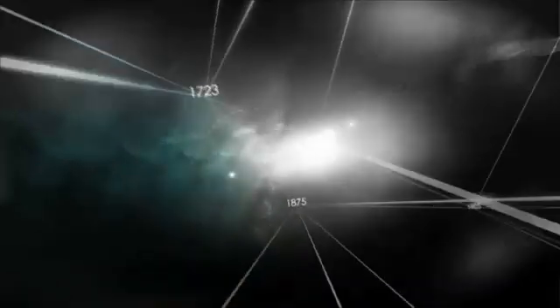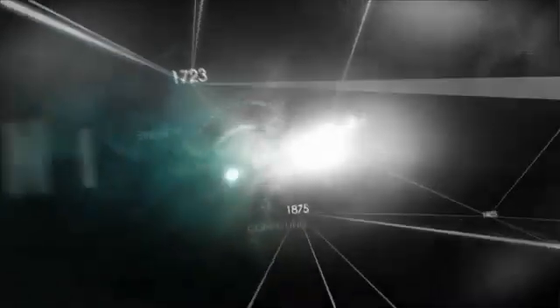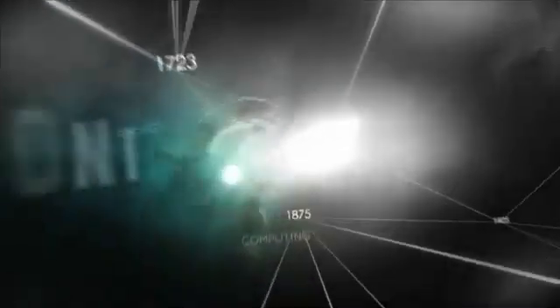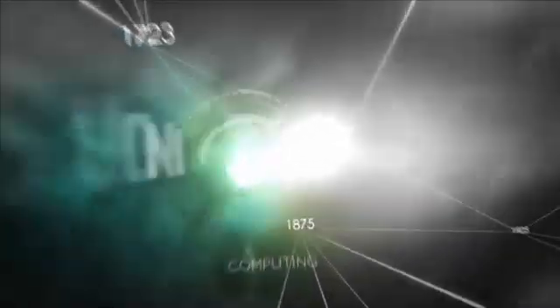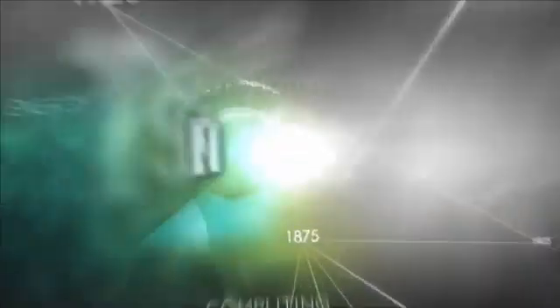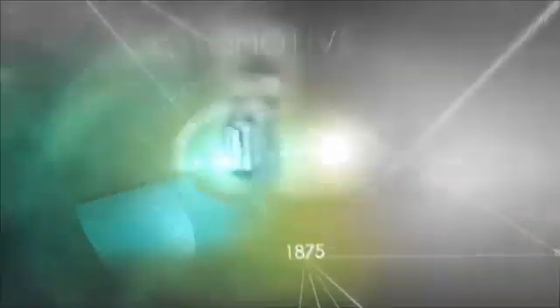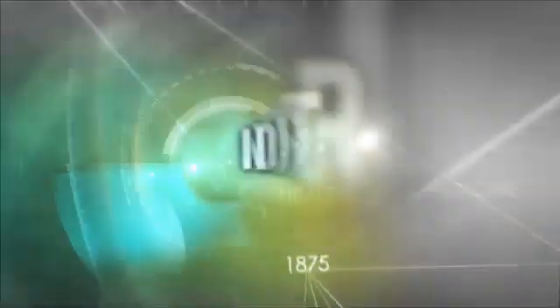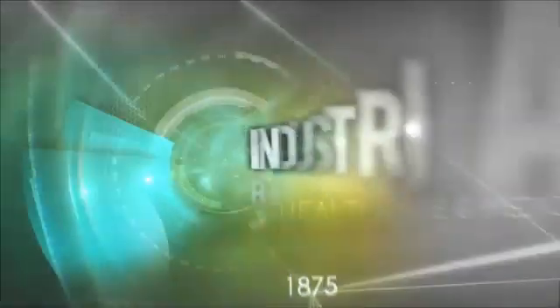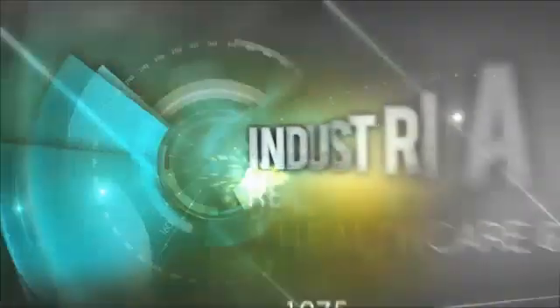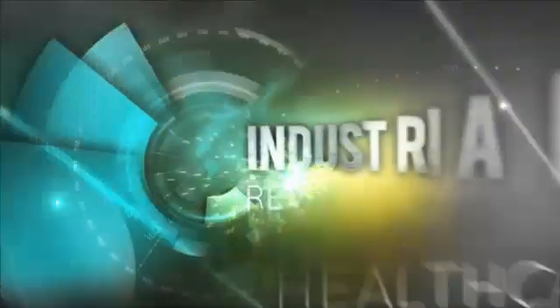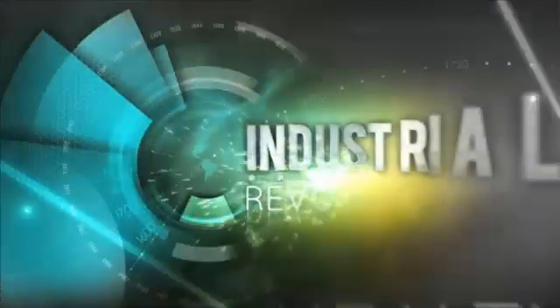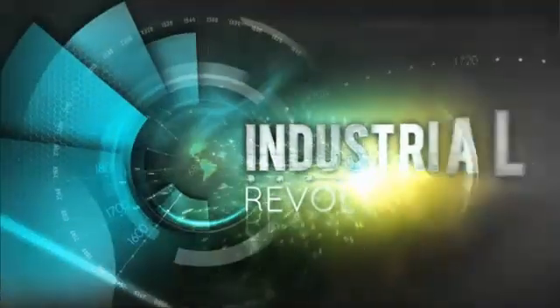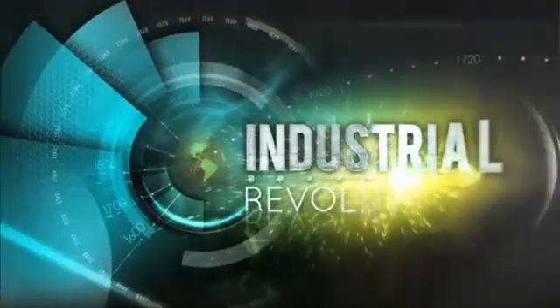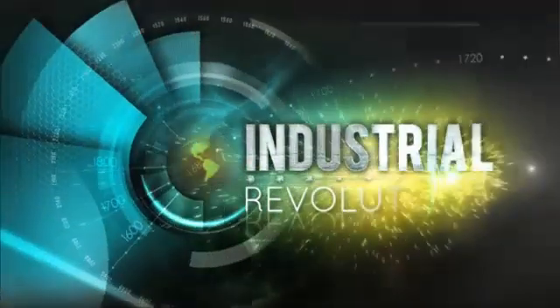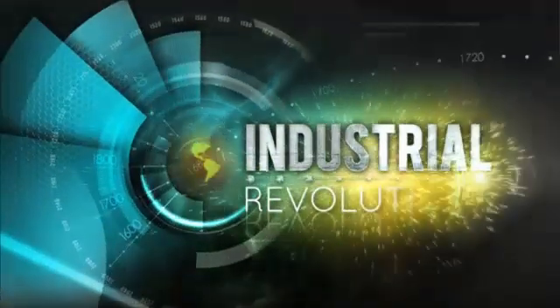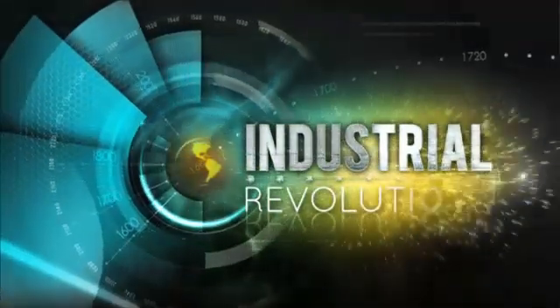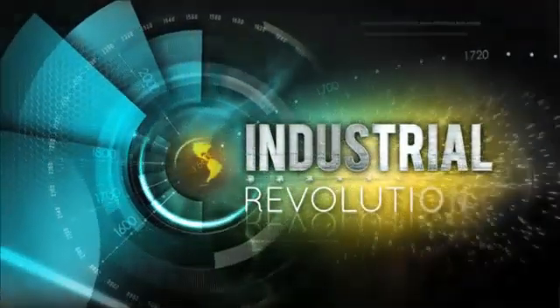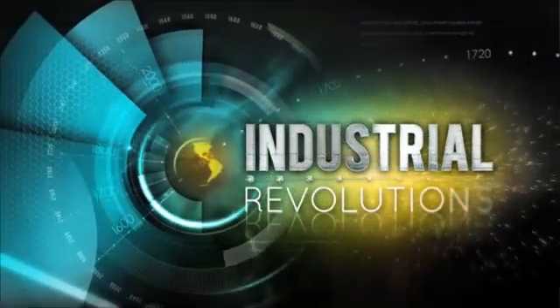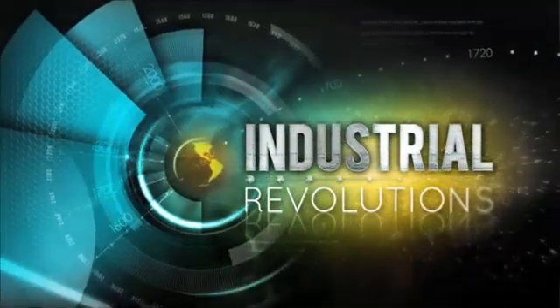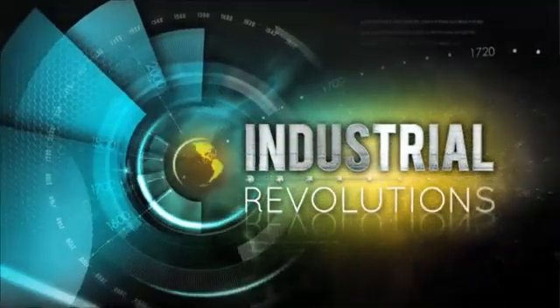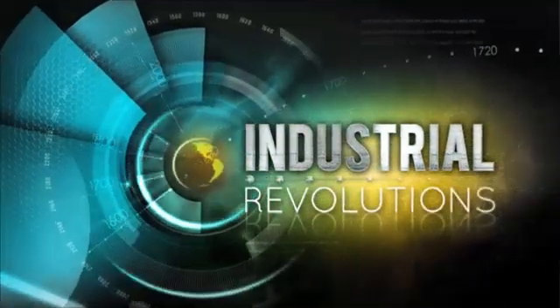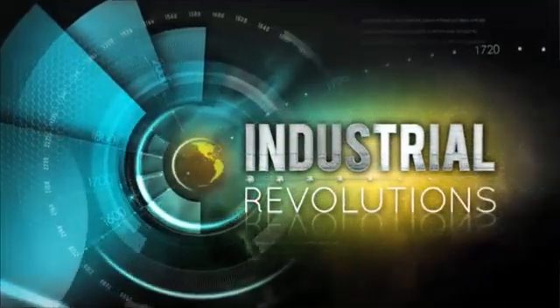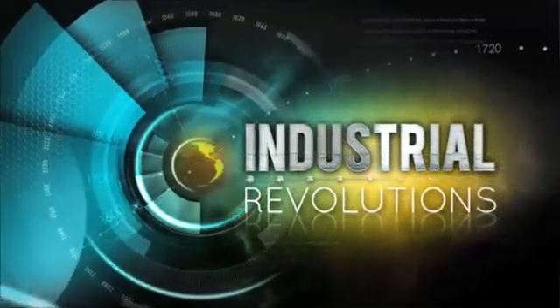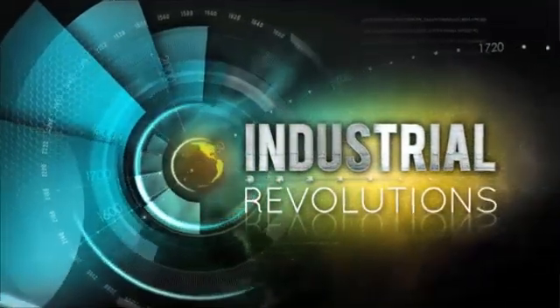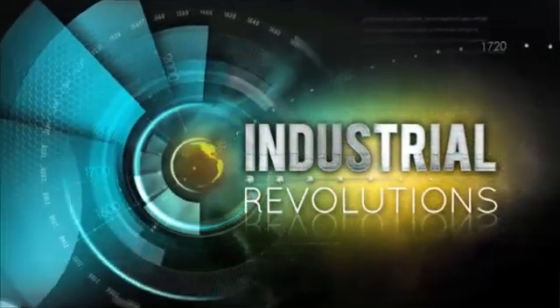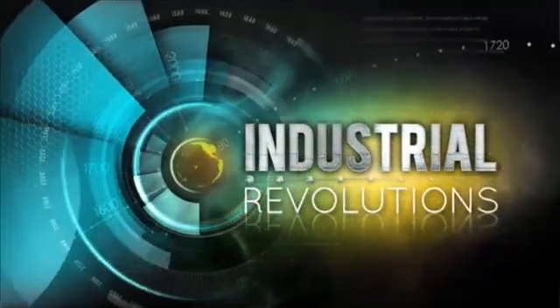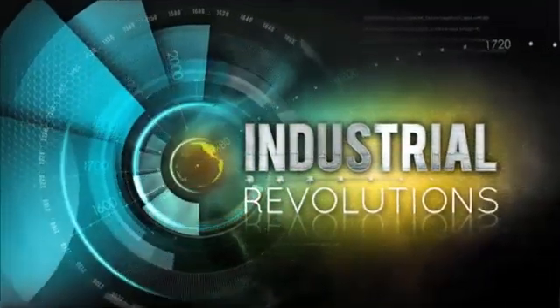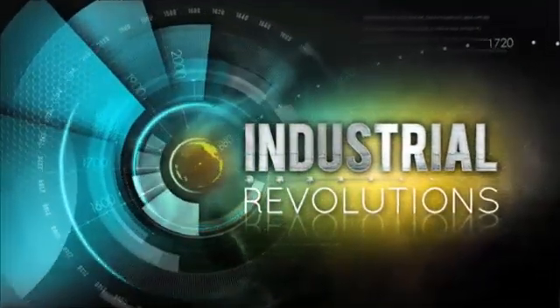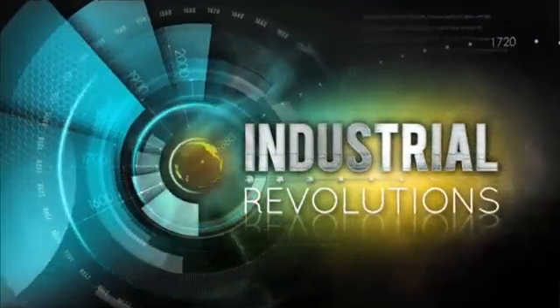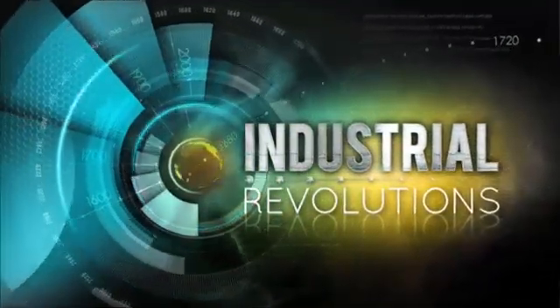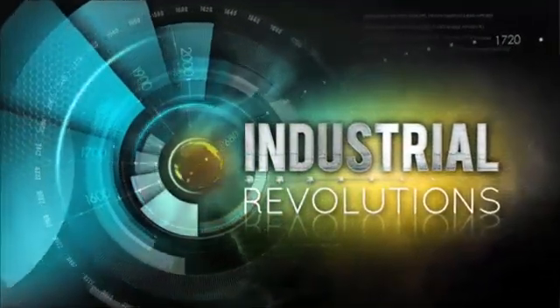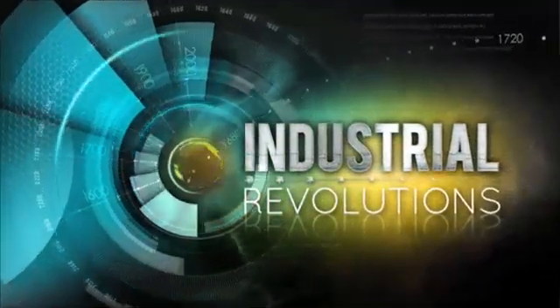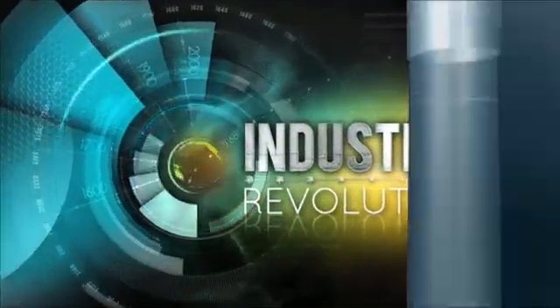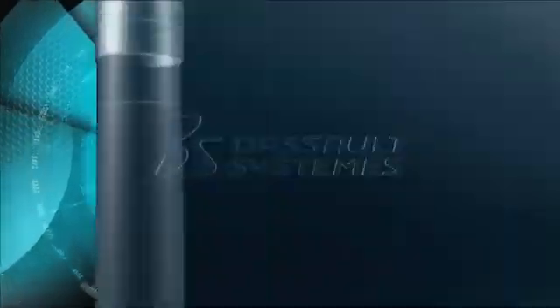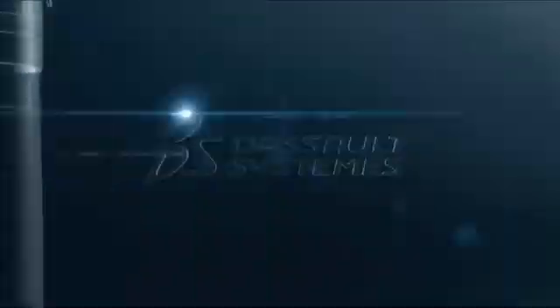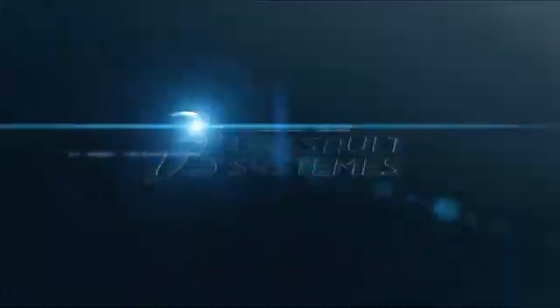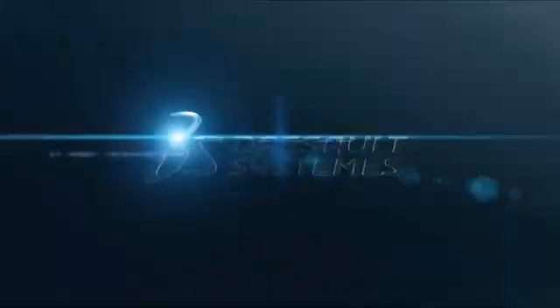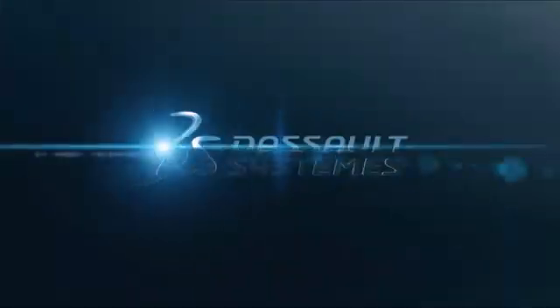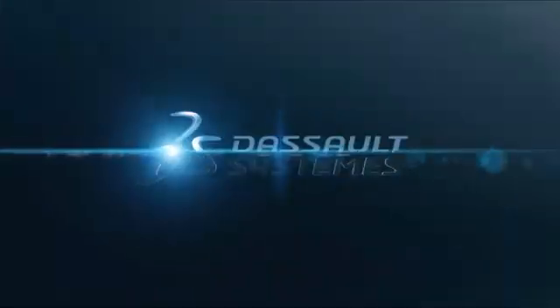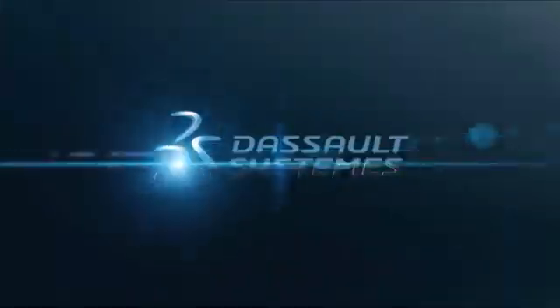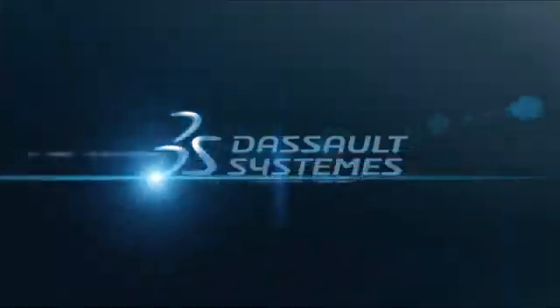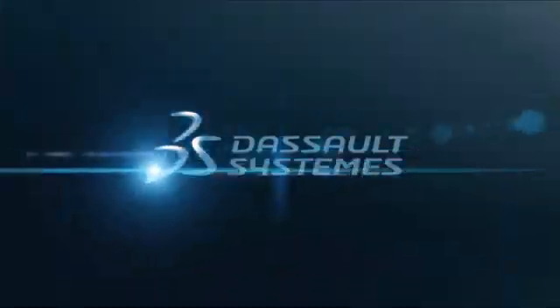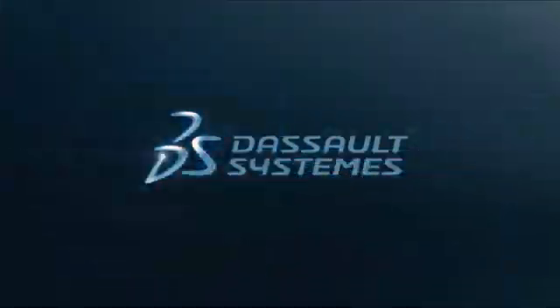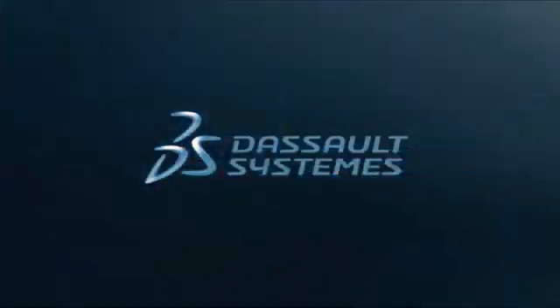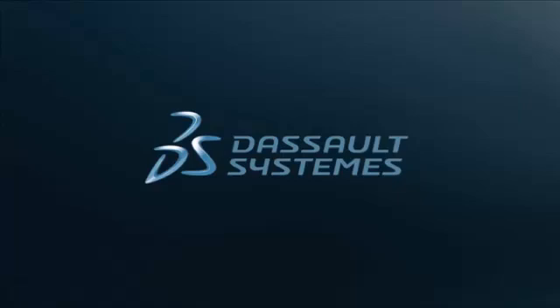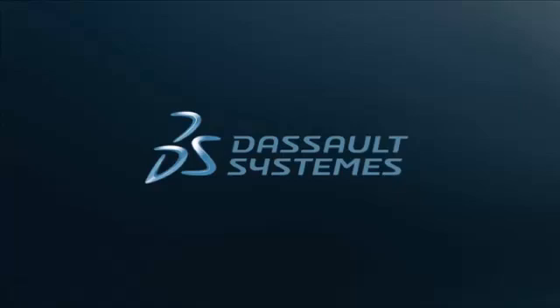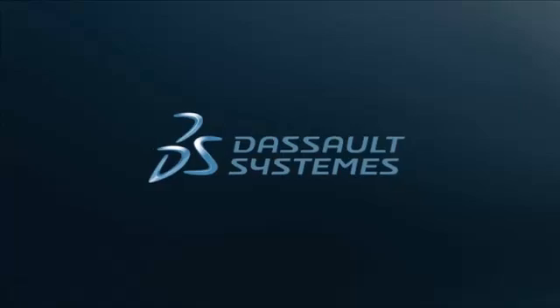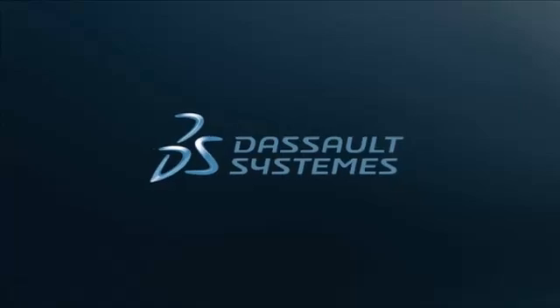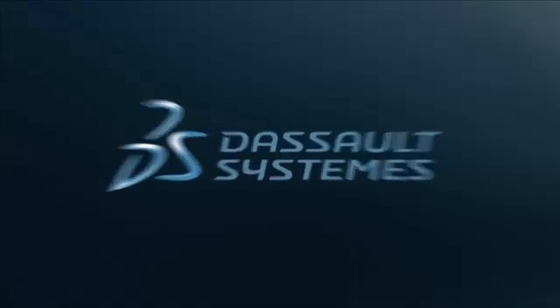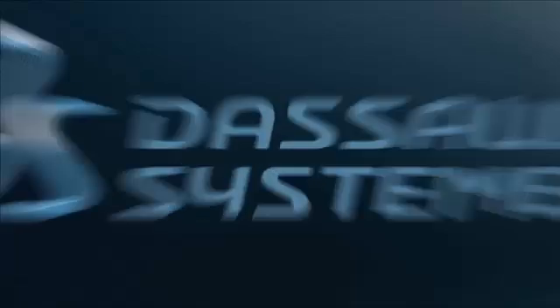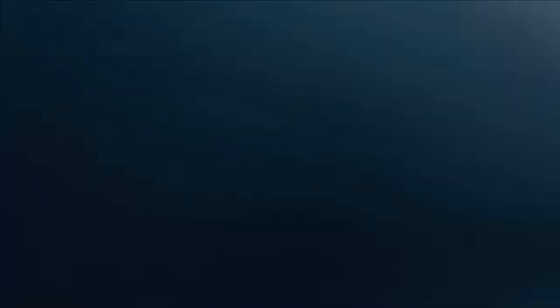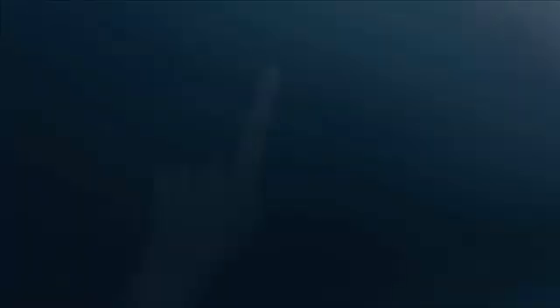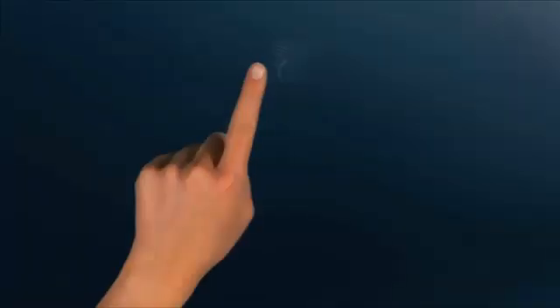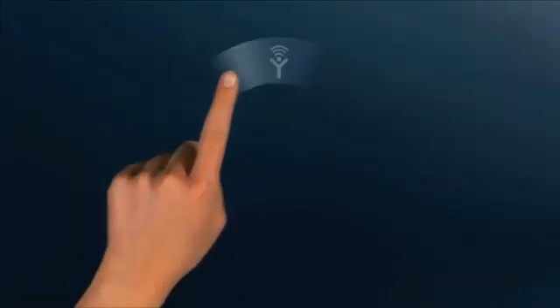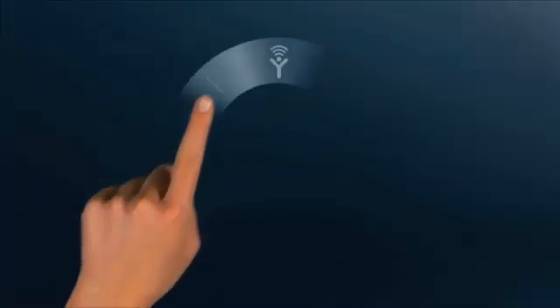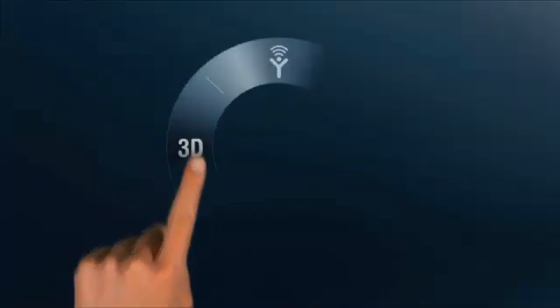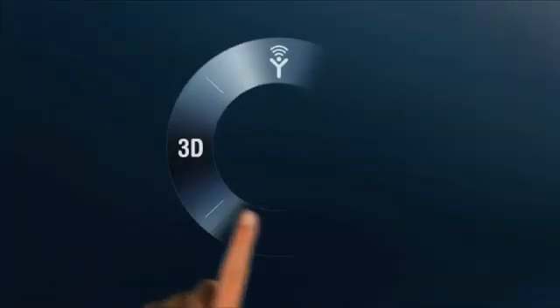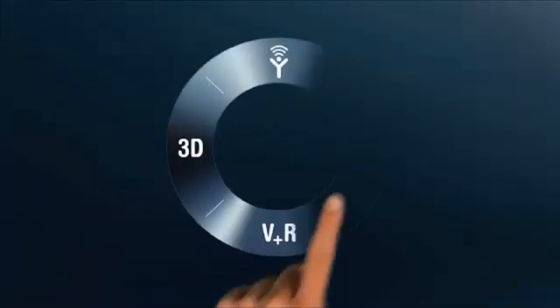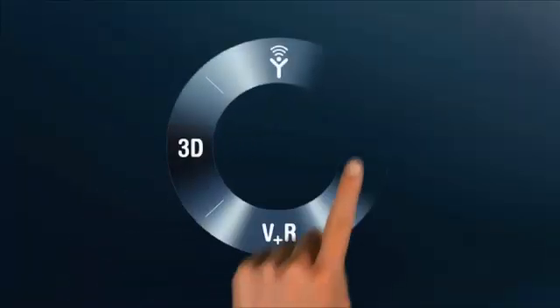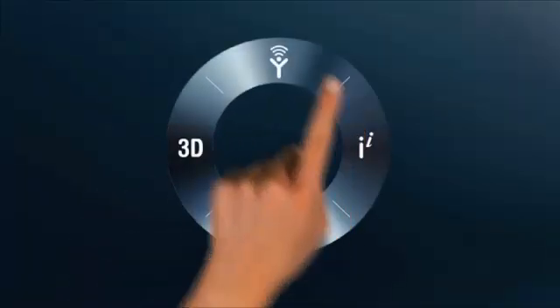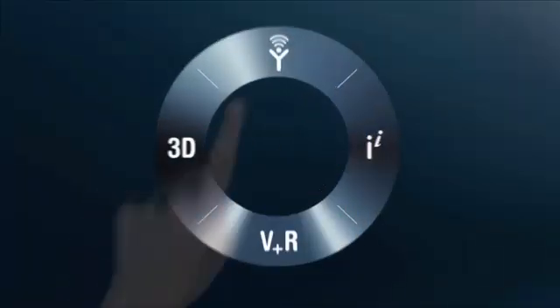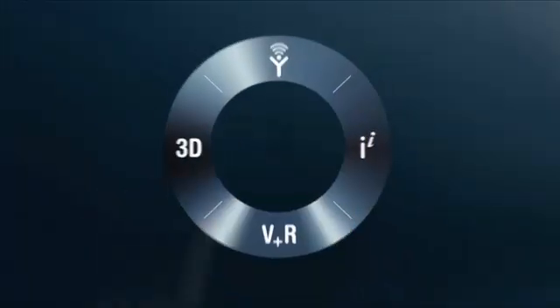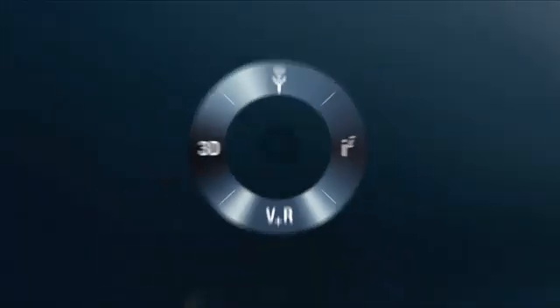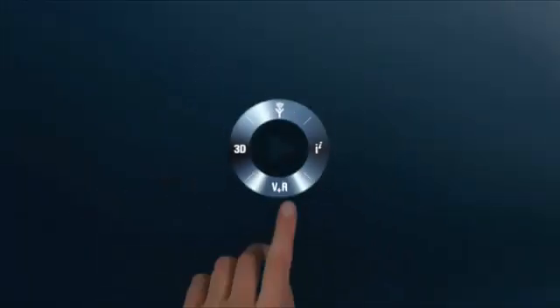Industrial Revolutions. Brought to you by Dassault Systèmes, the 3D Experience Company.